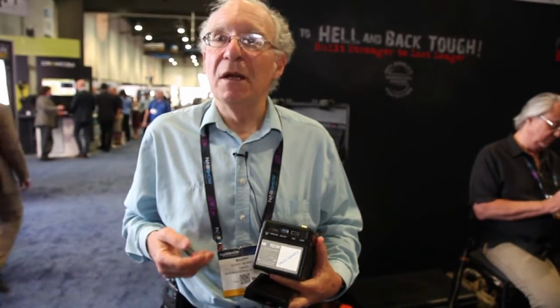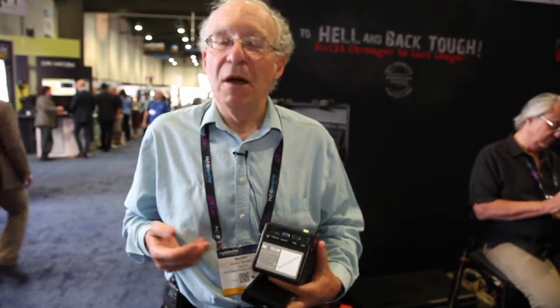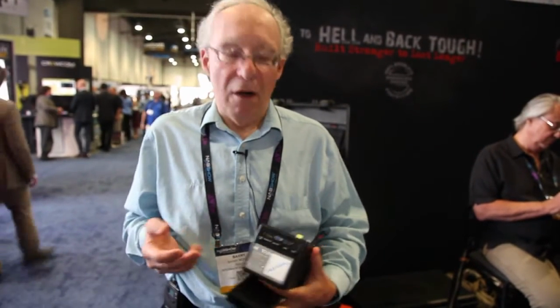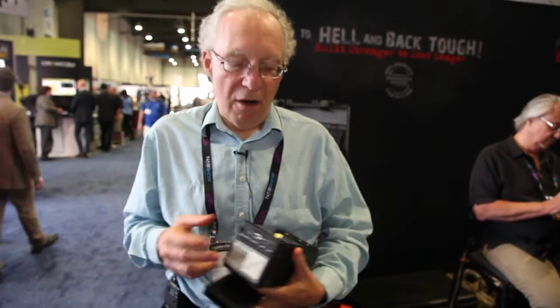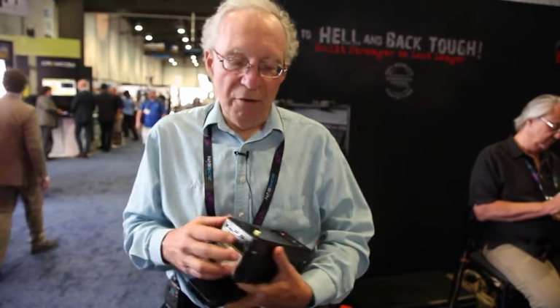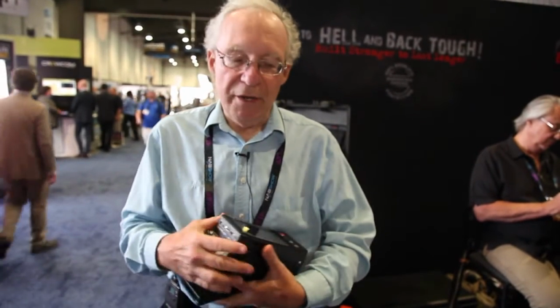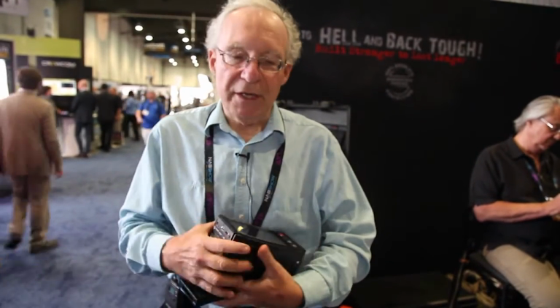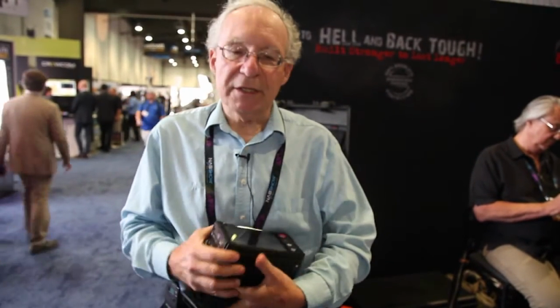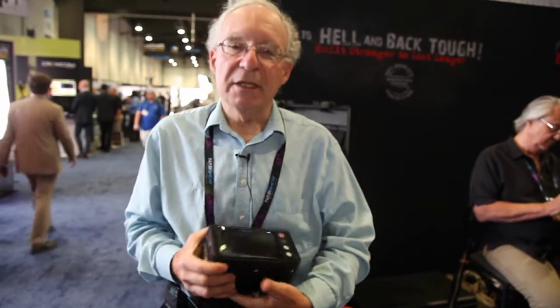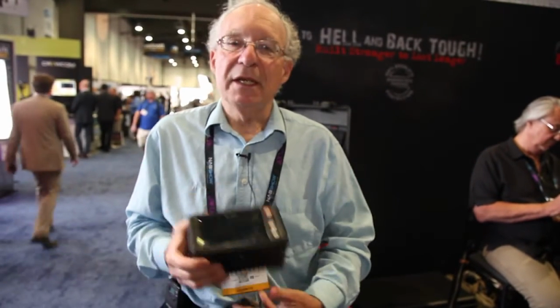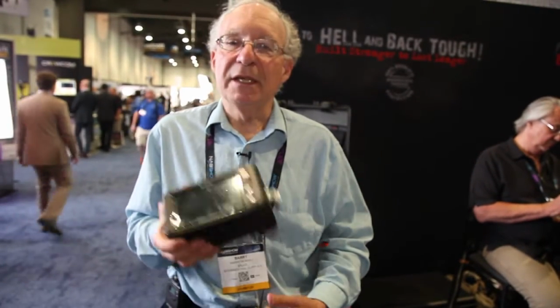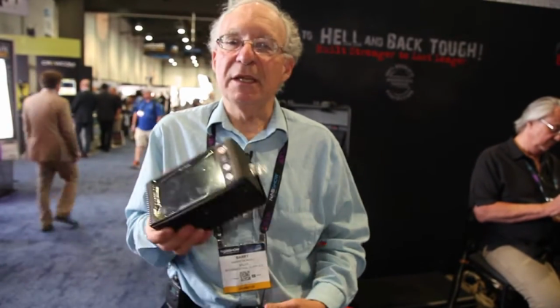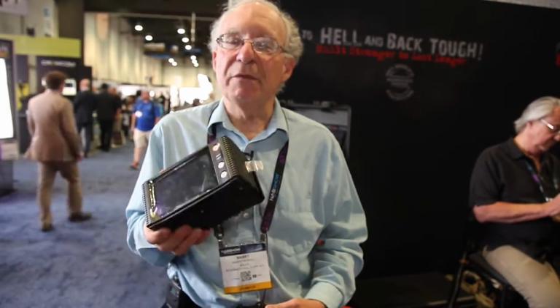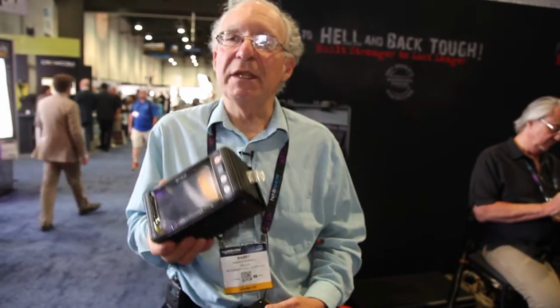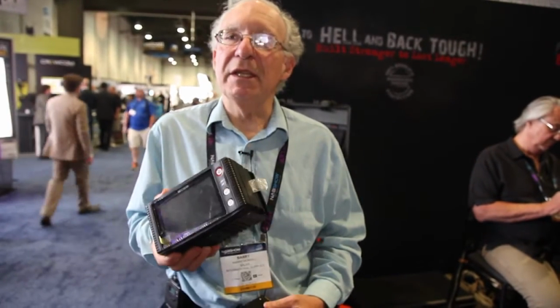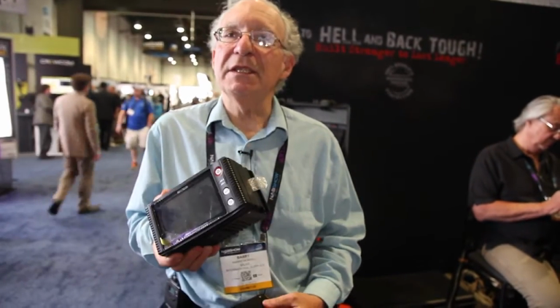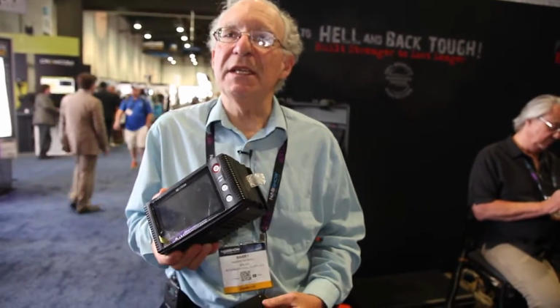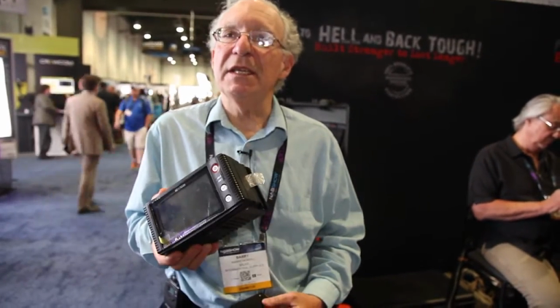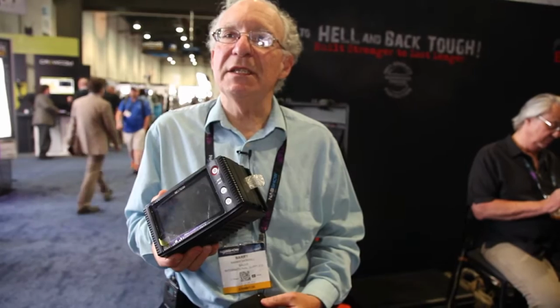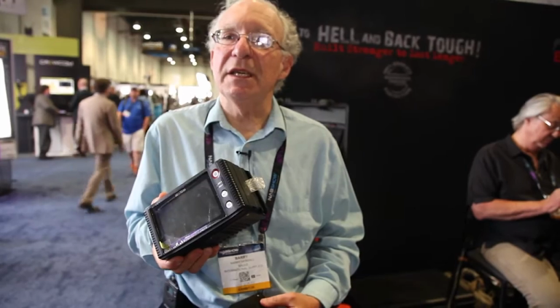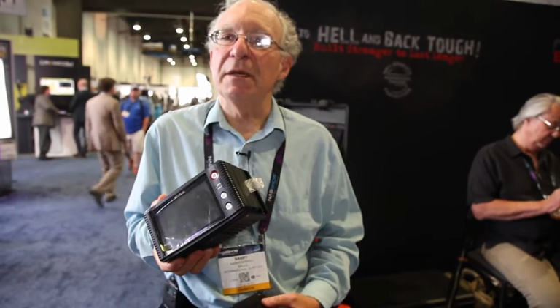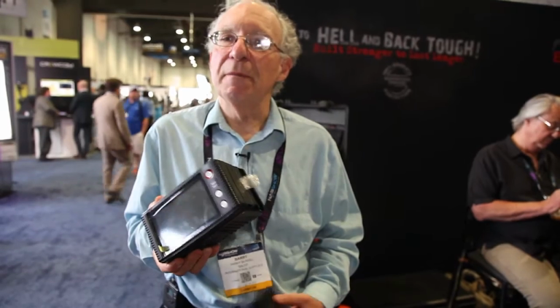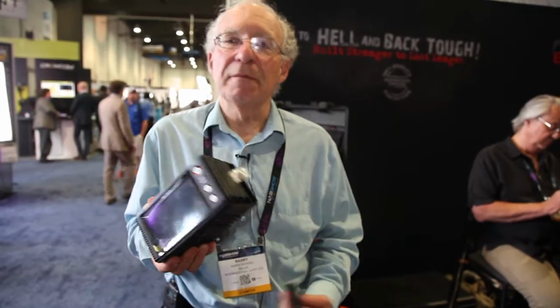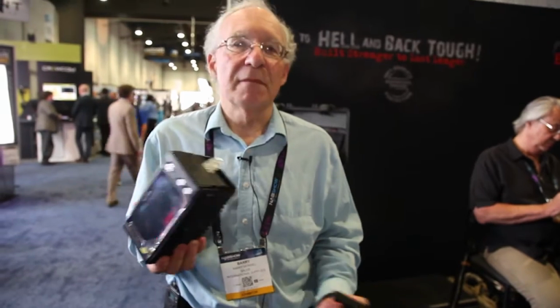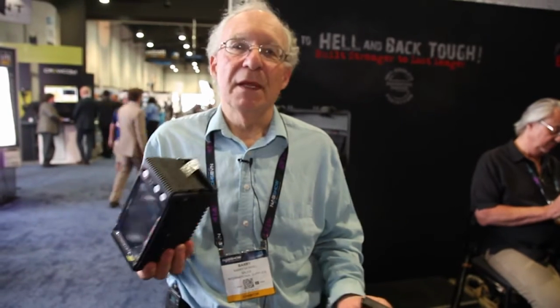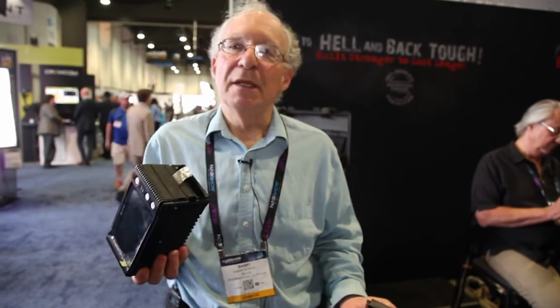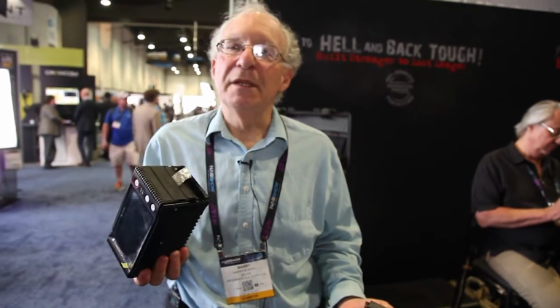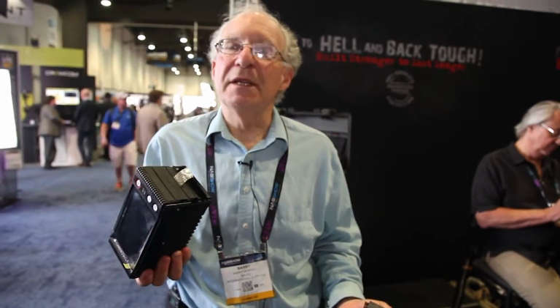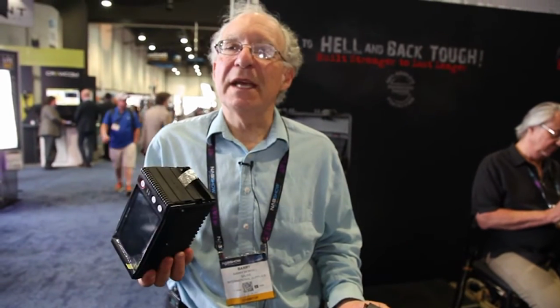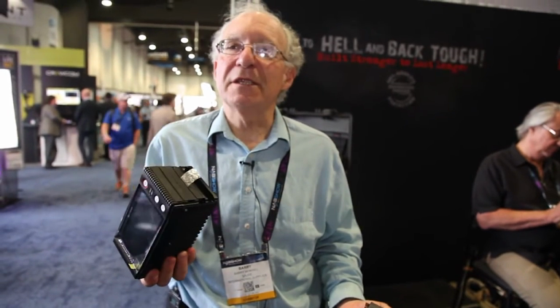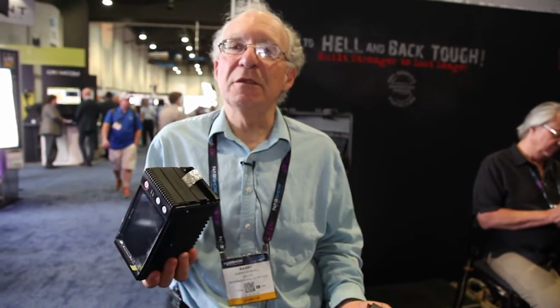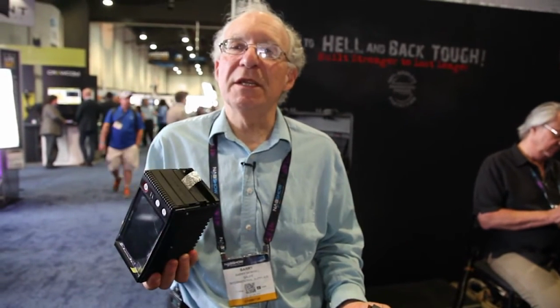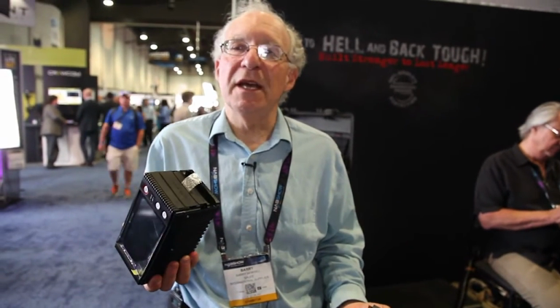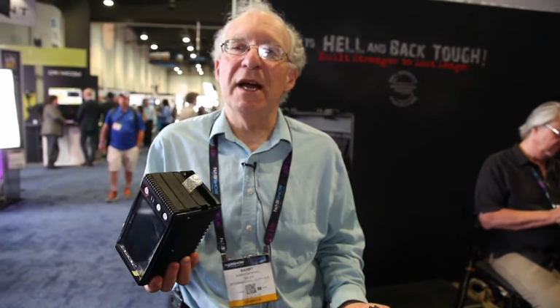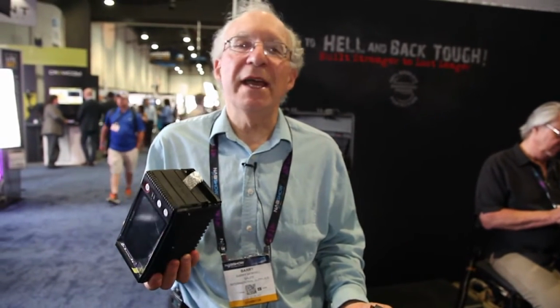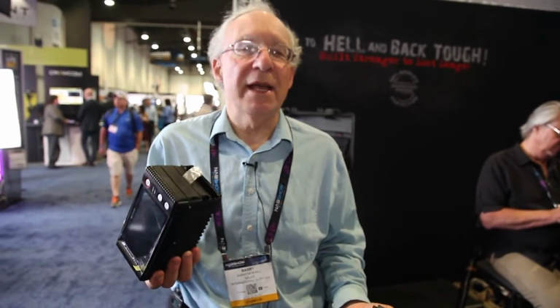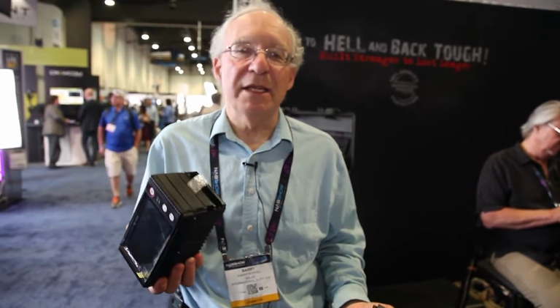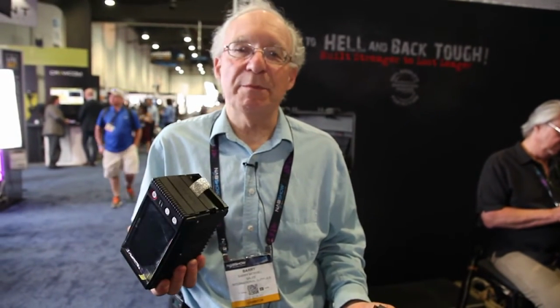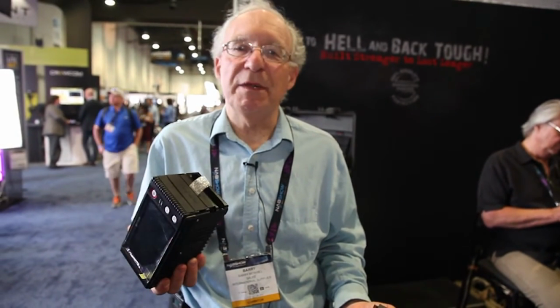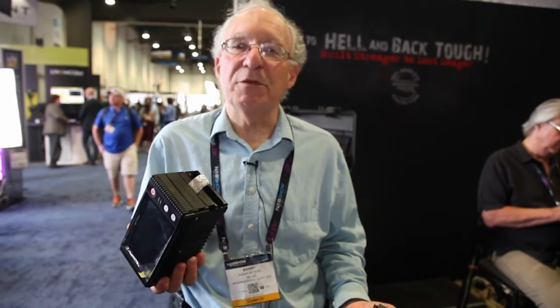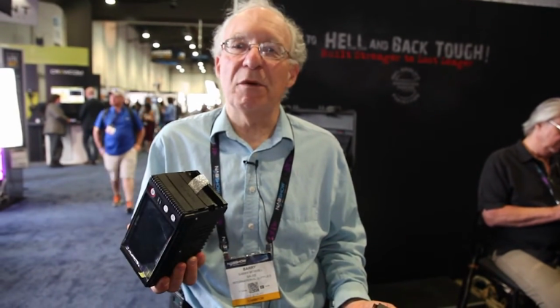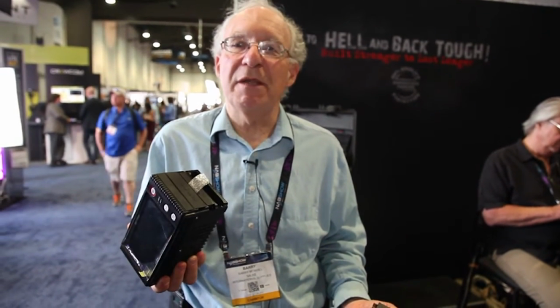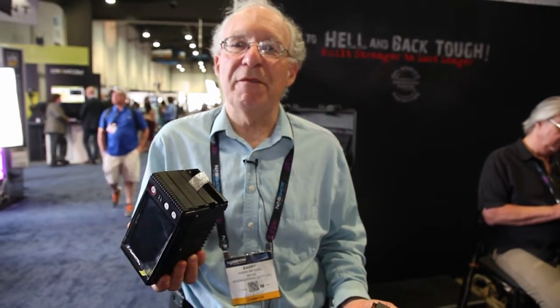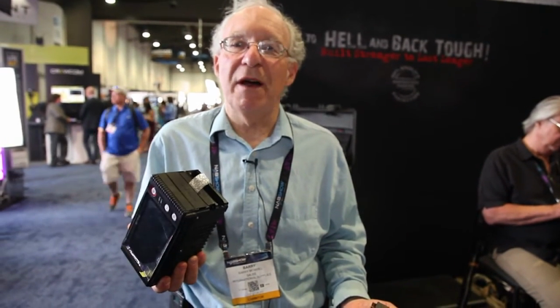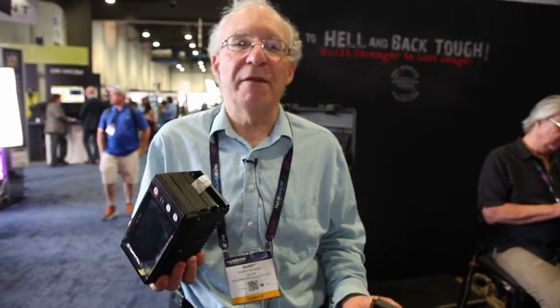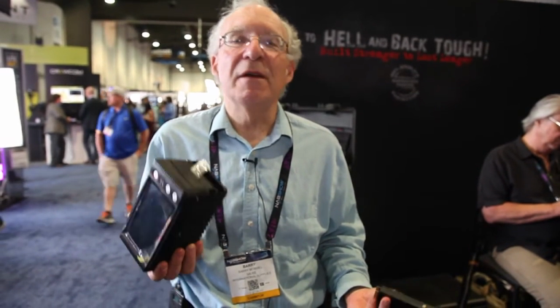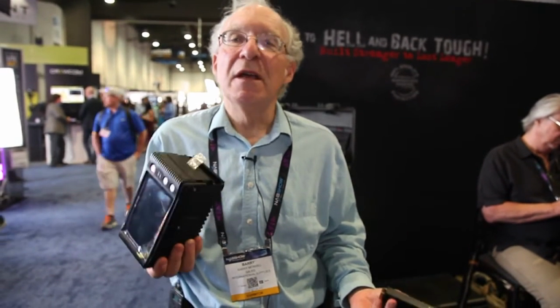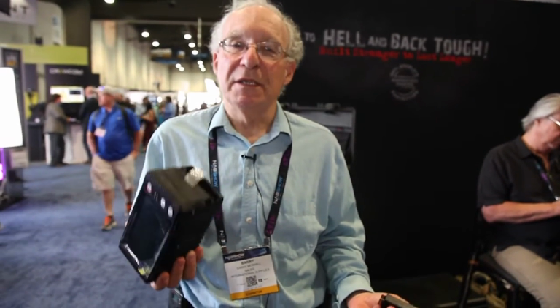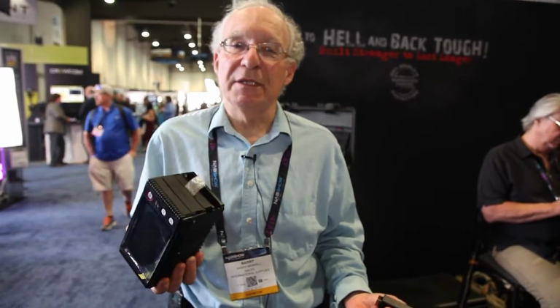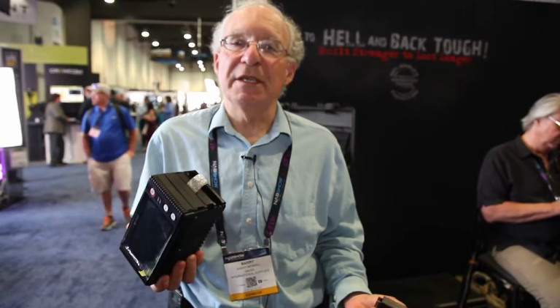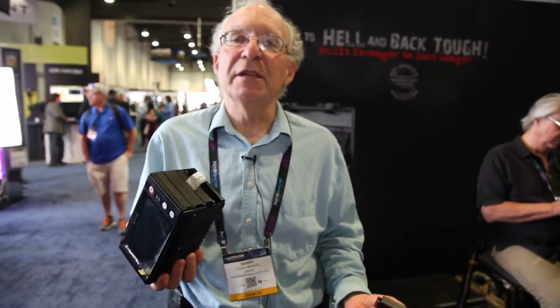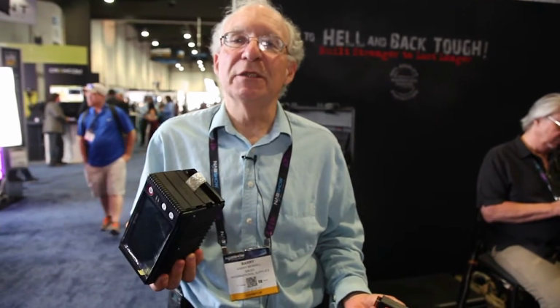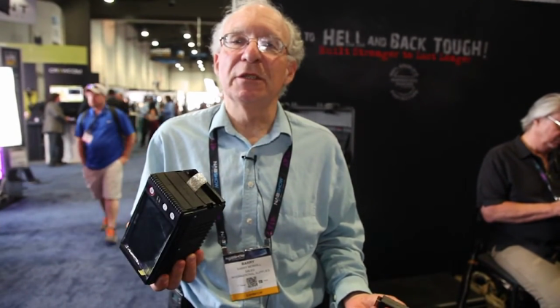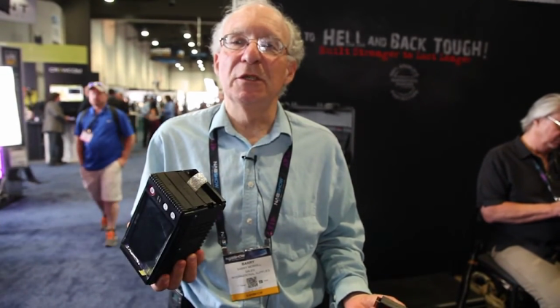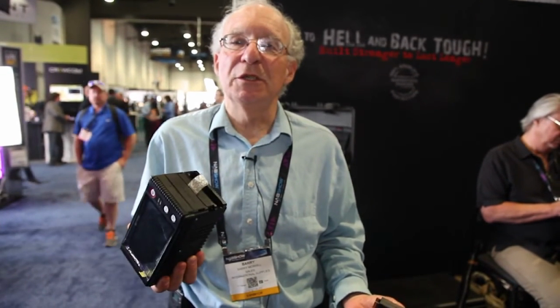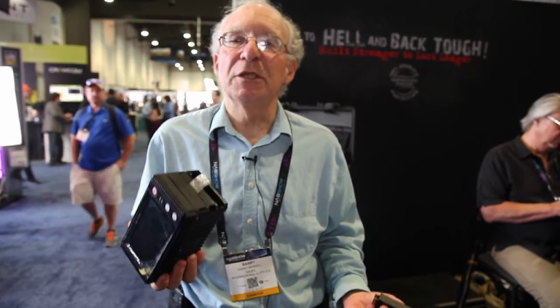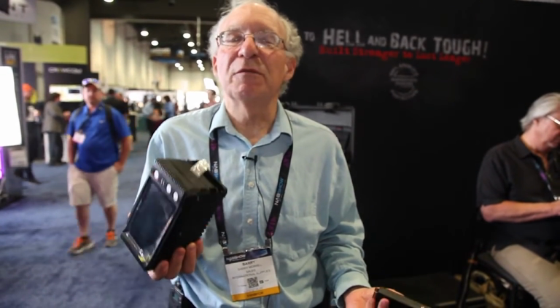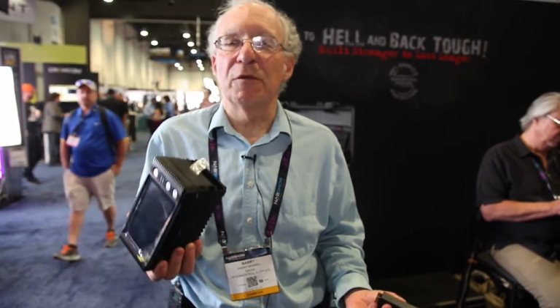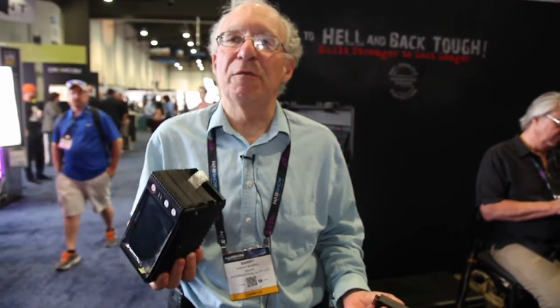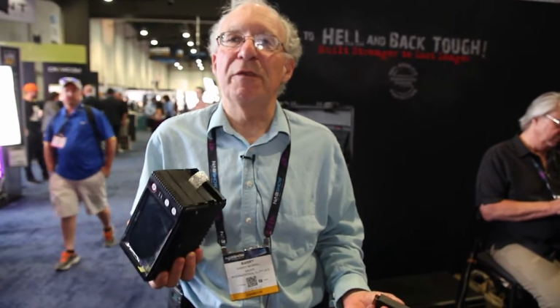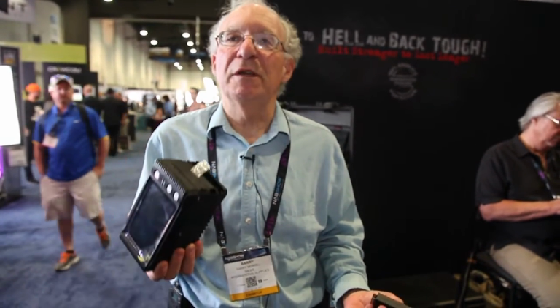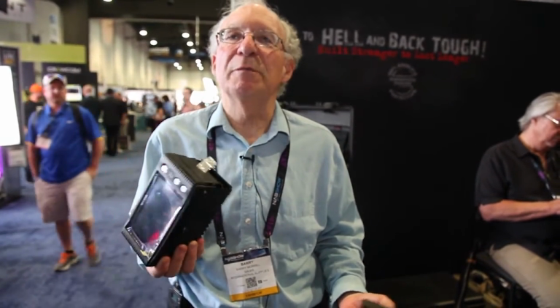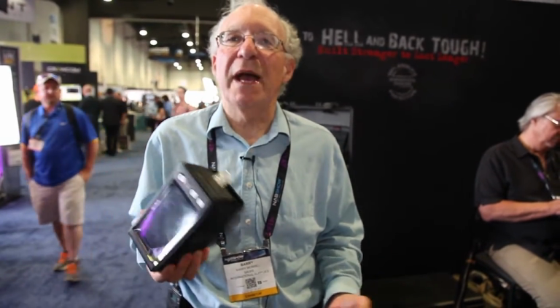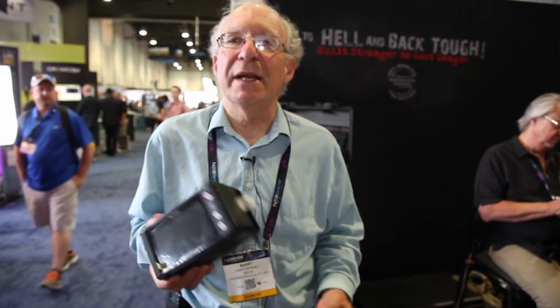All this in something this easy — the NextoDI NSB25, the single solution for field backup.